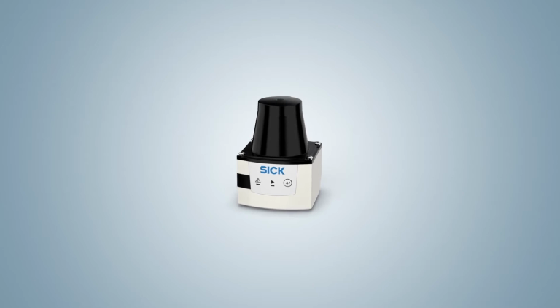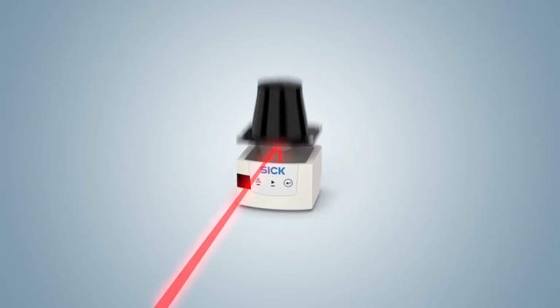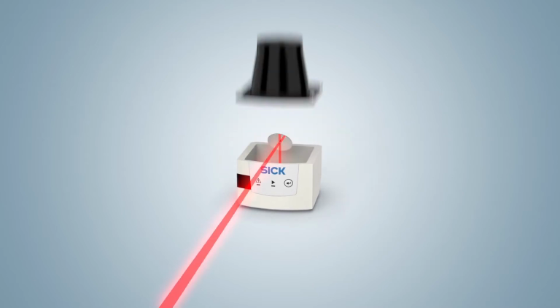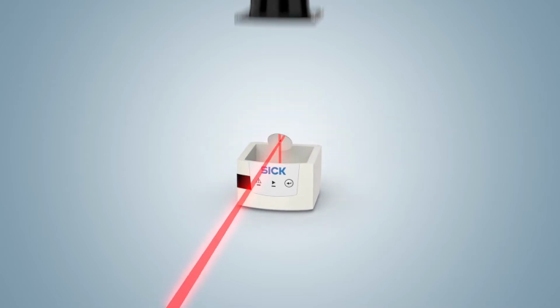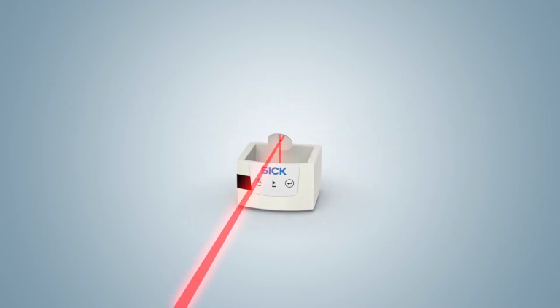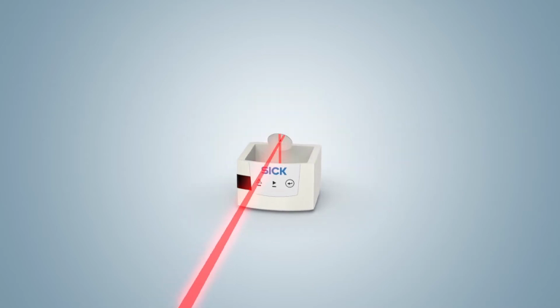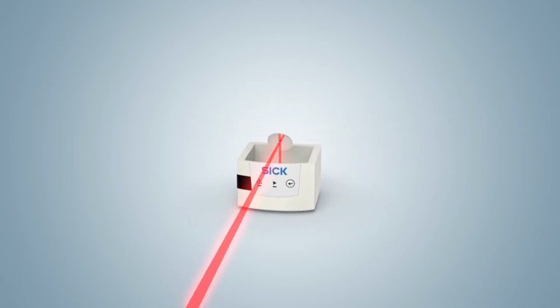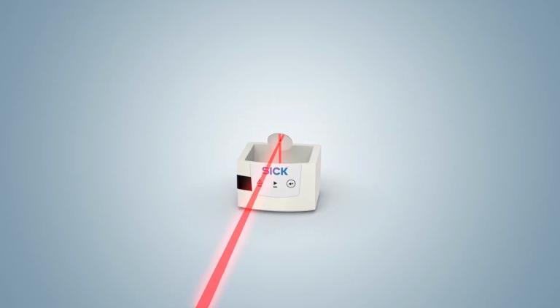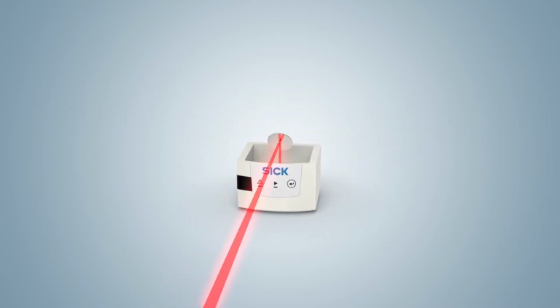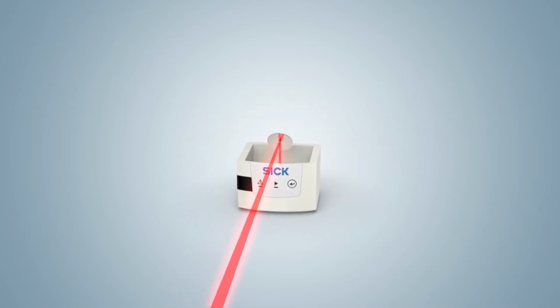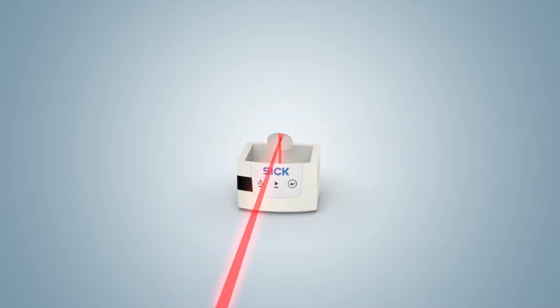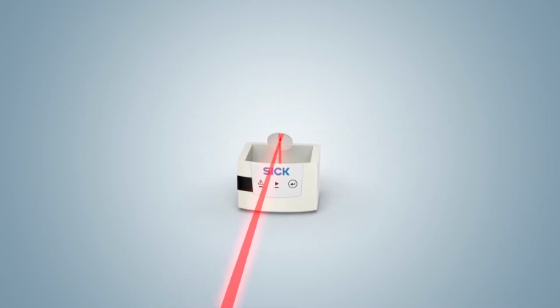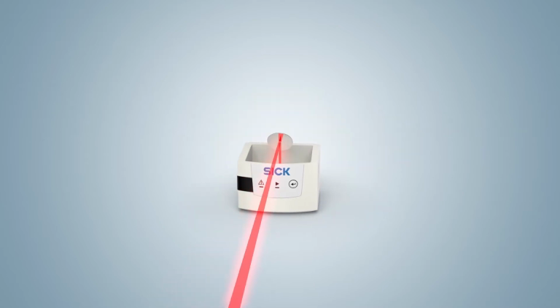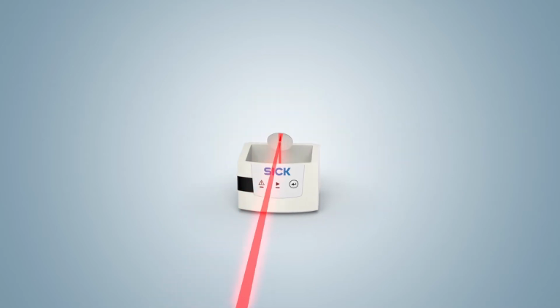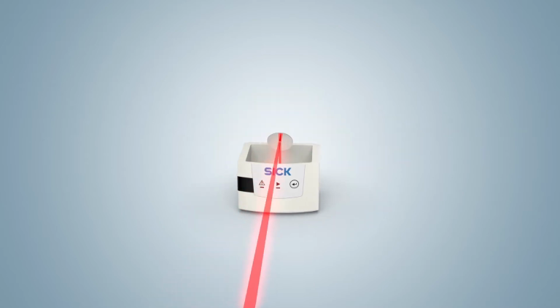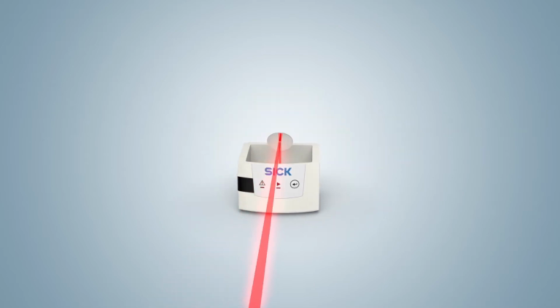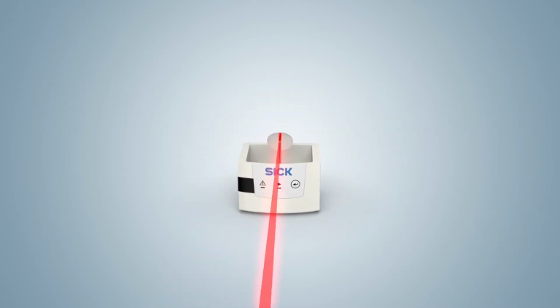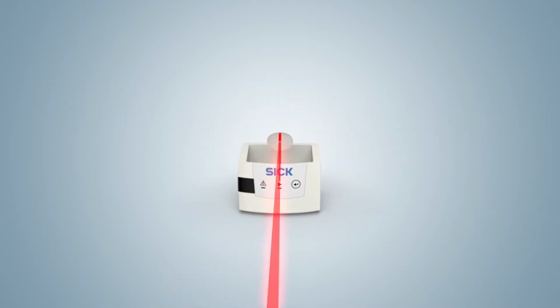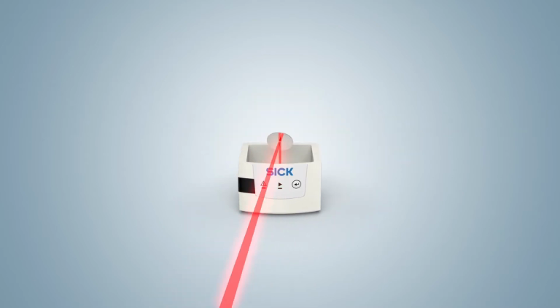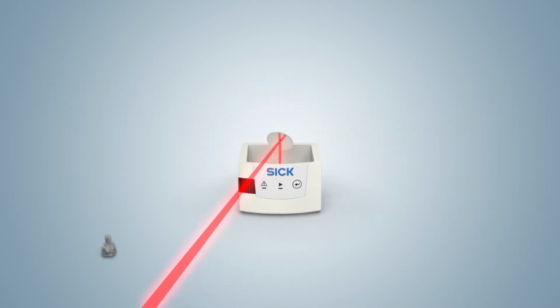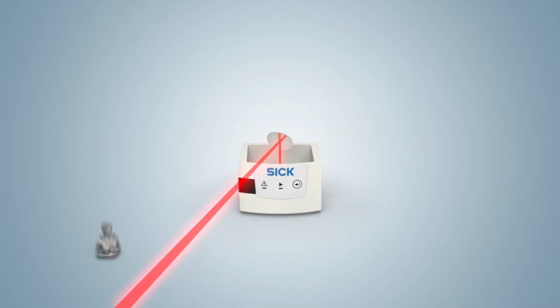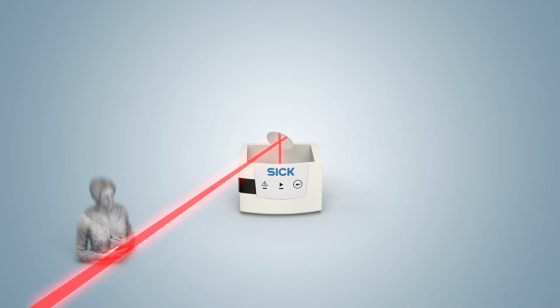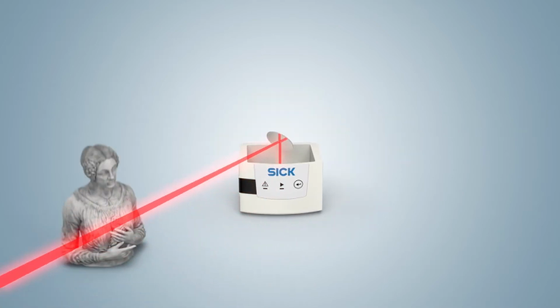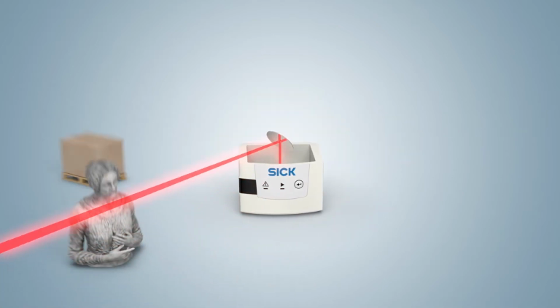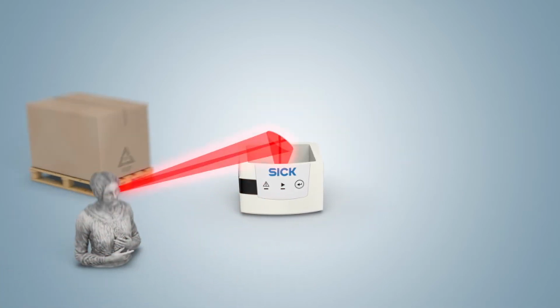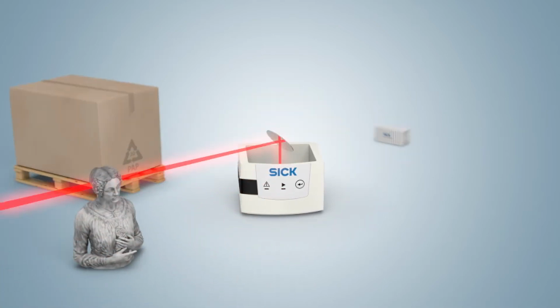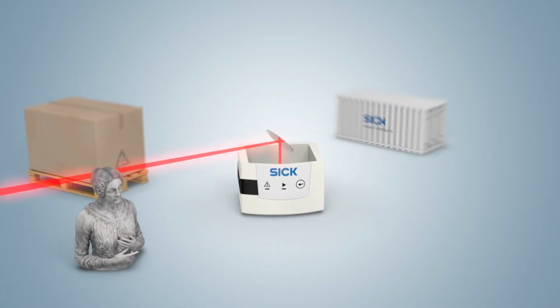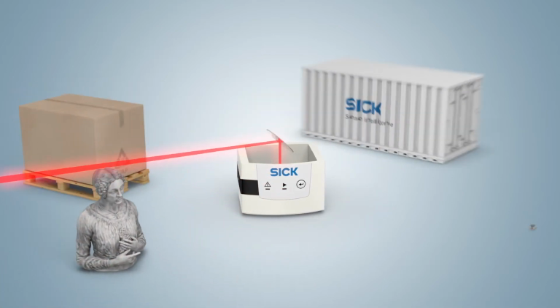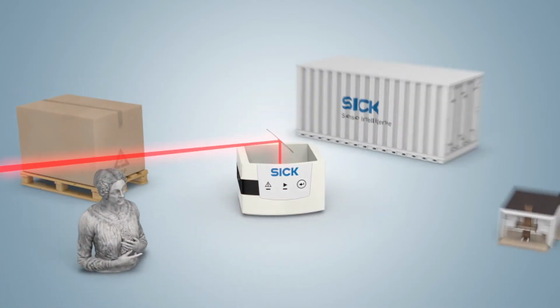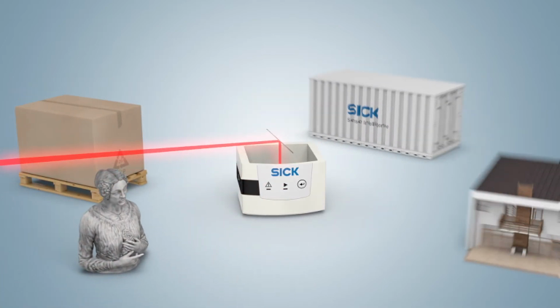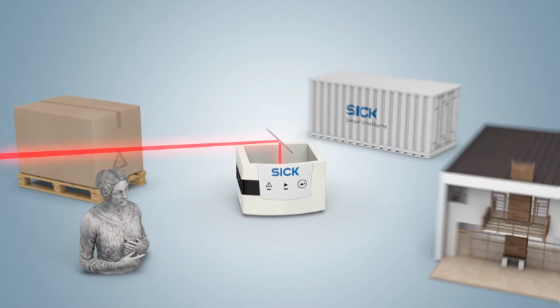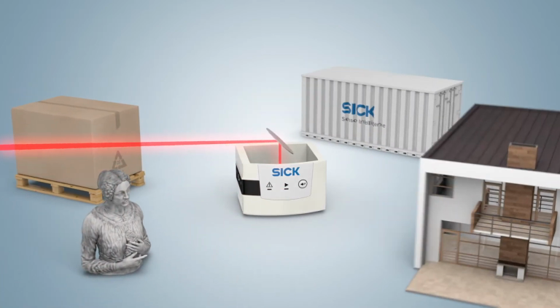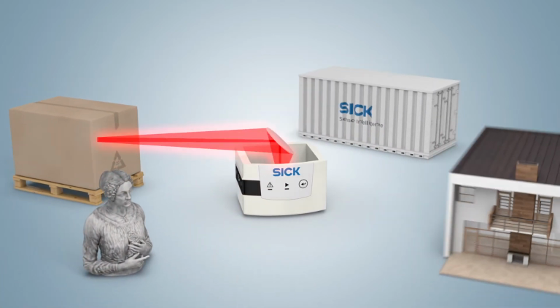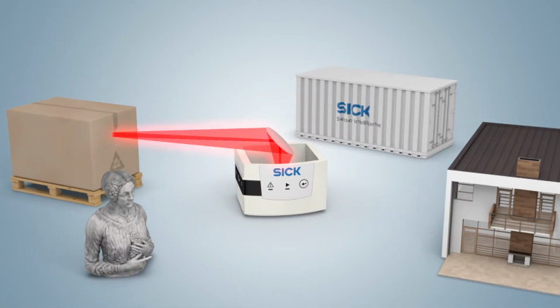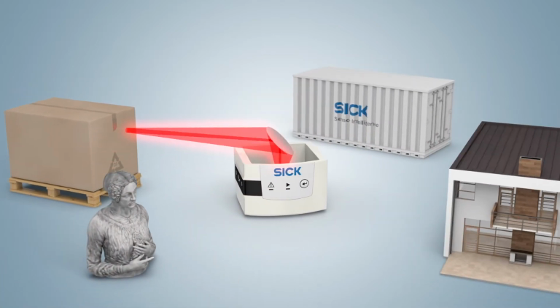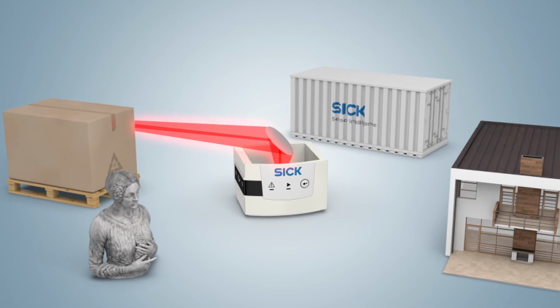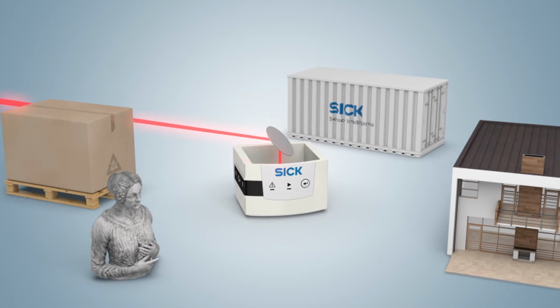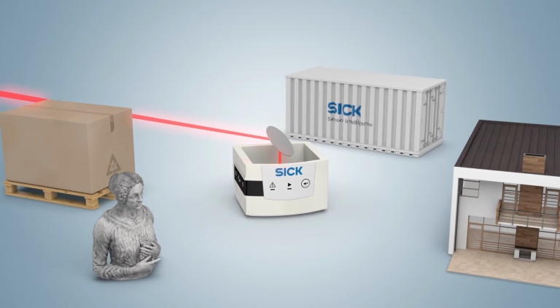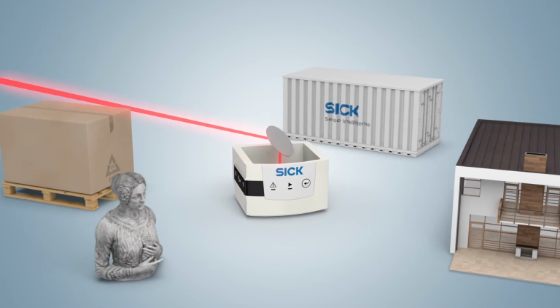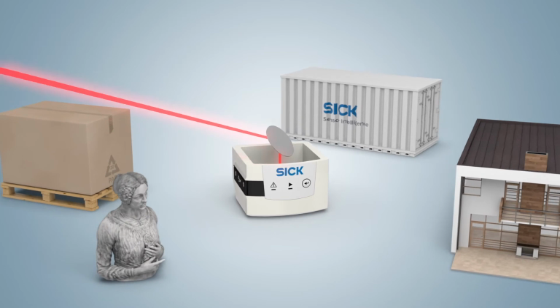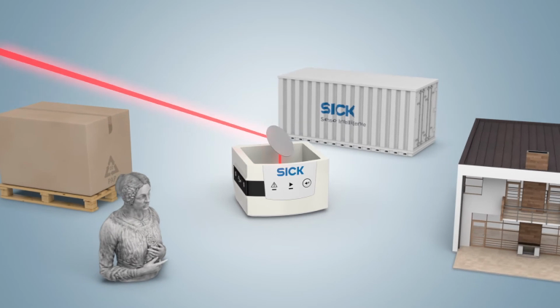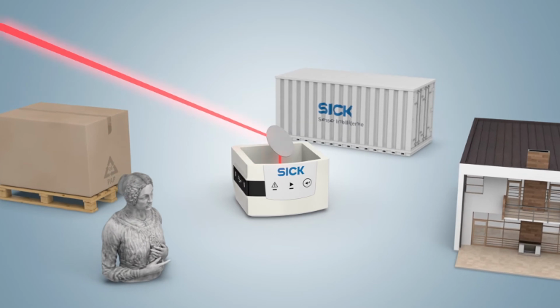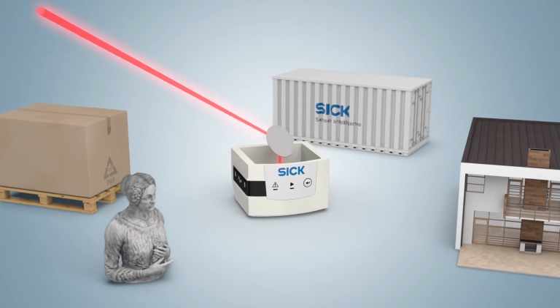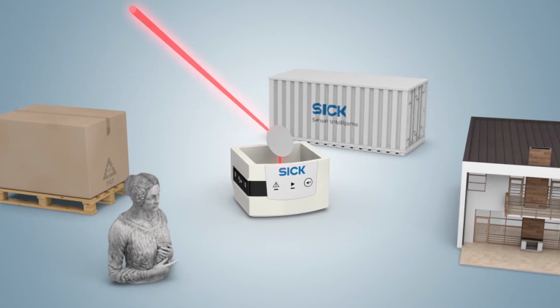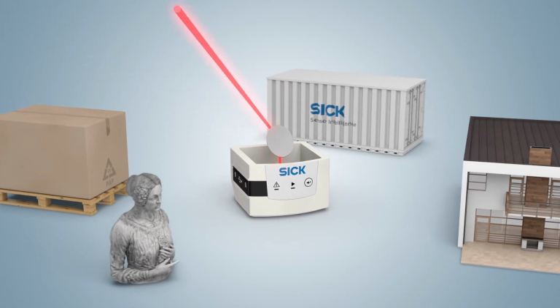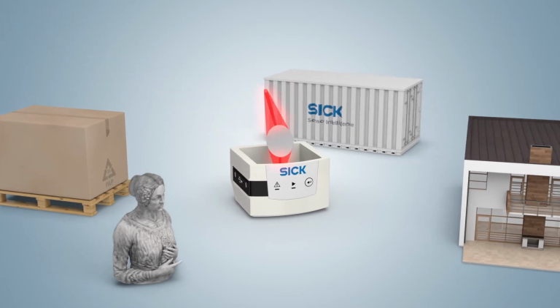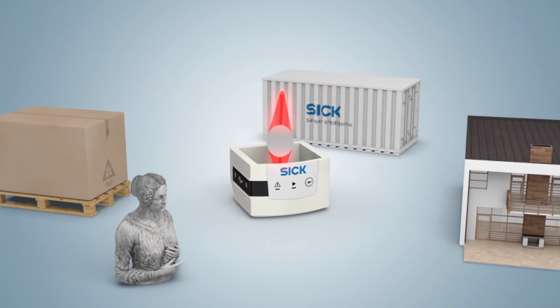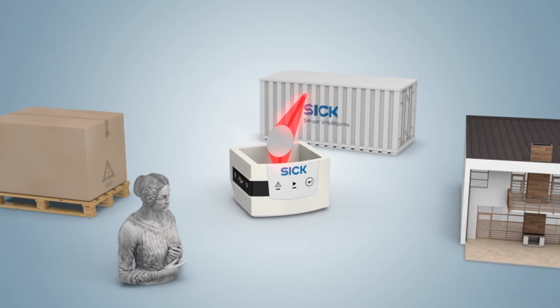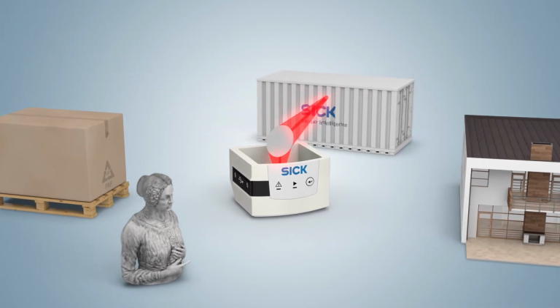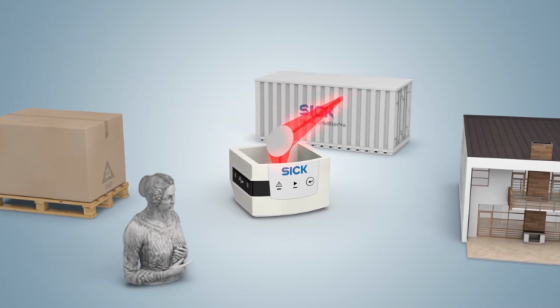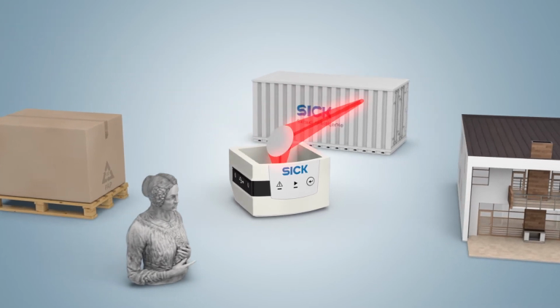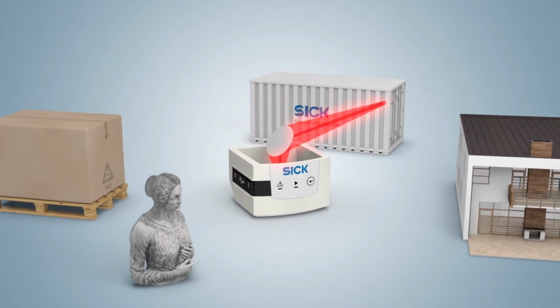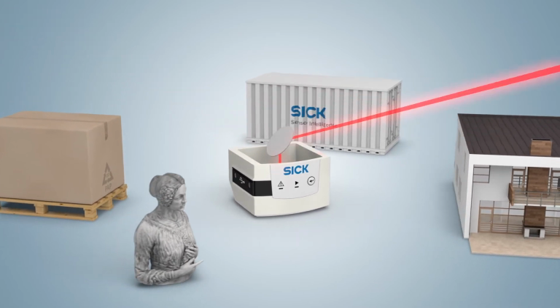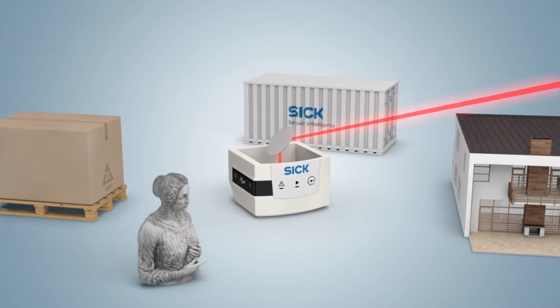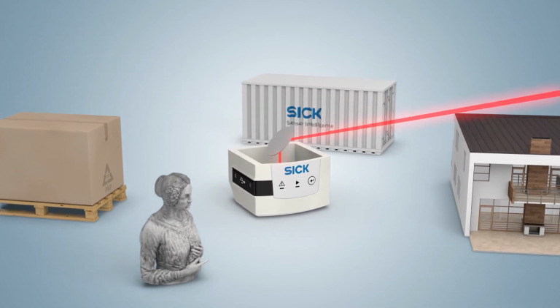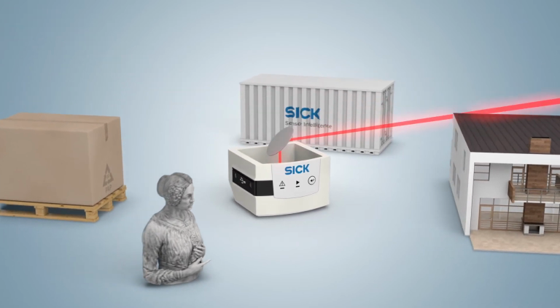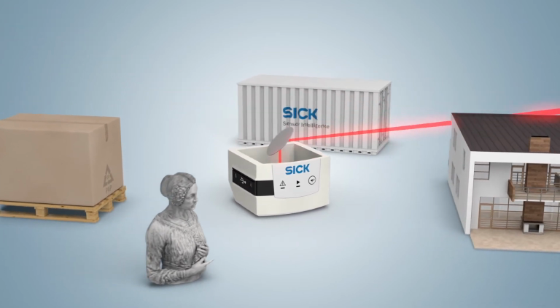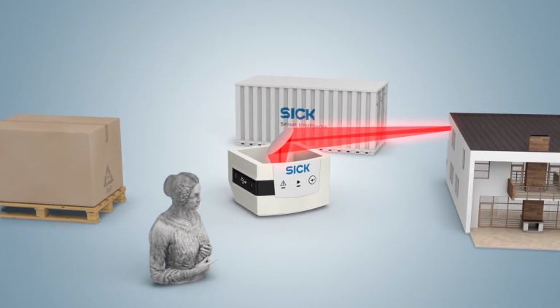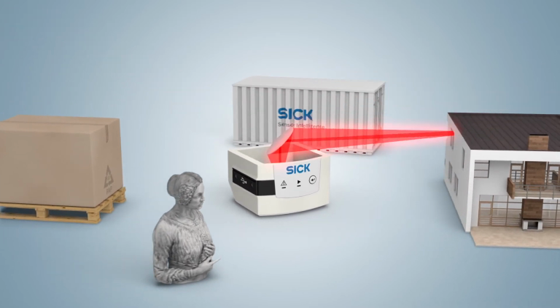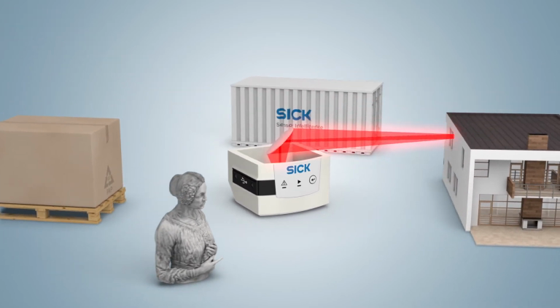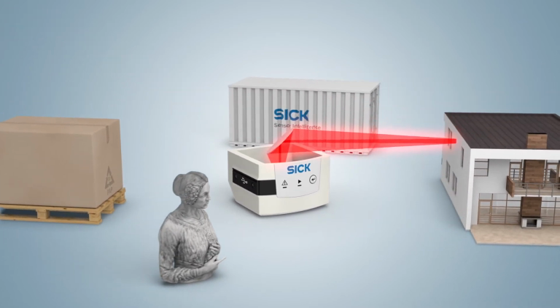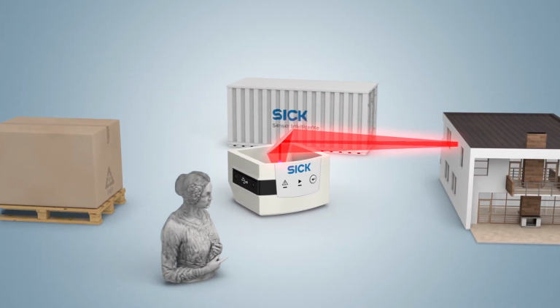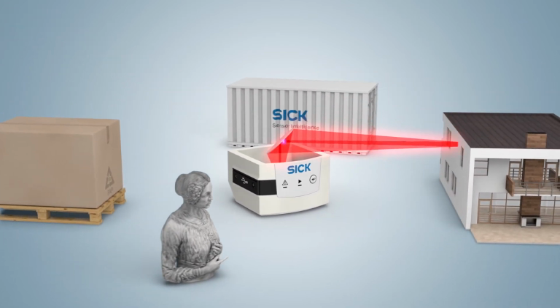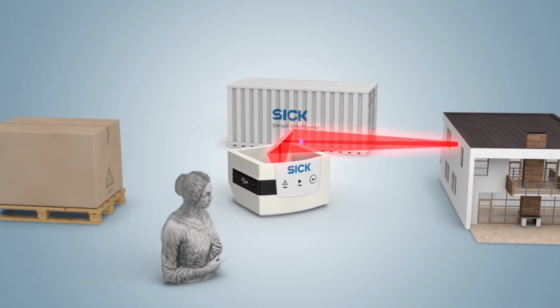Here, it's a question of protecting works of art, detecting pallets, and keeping logistics and buildings secure.